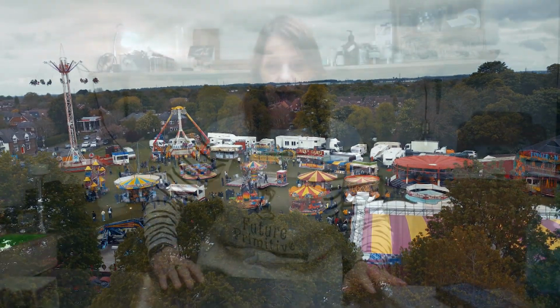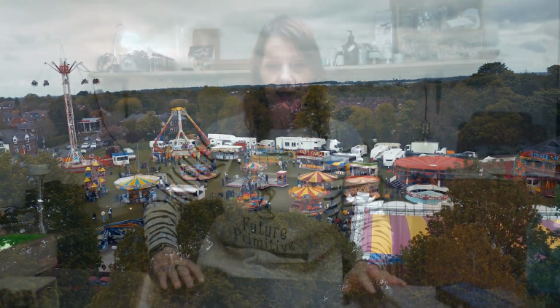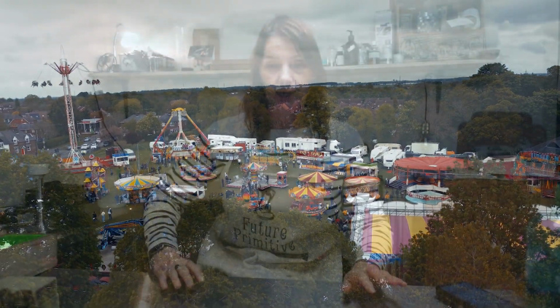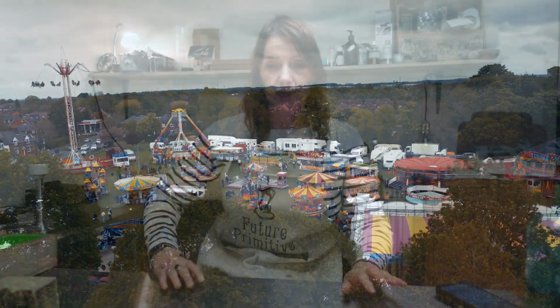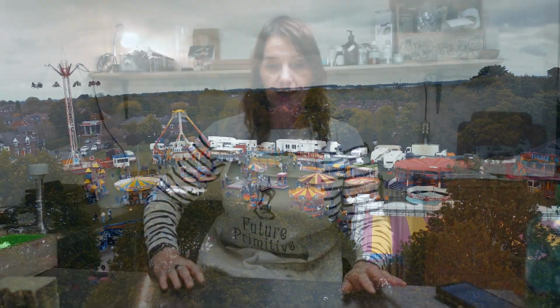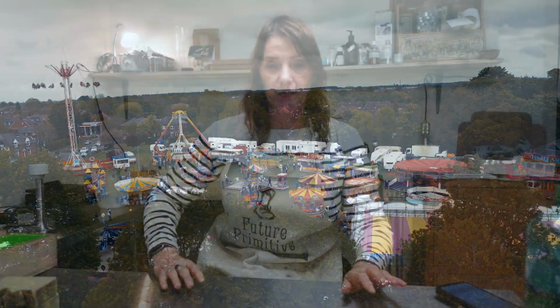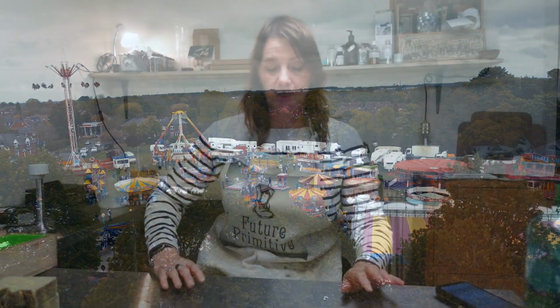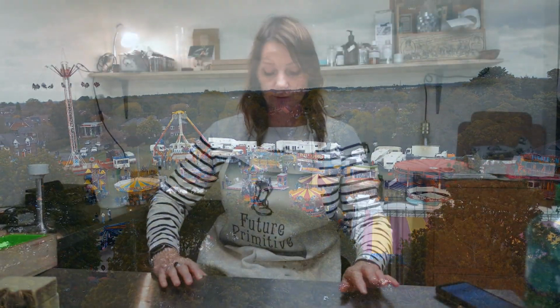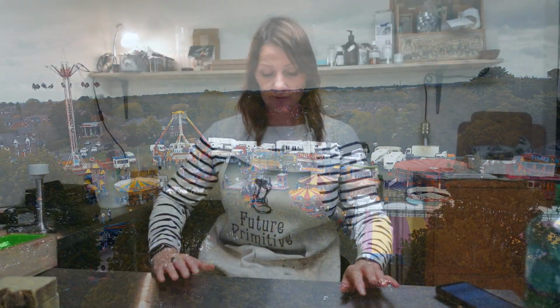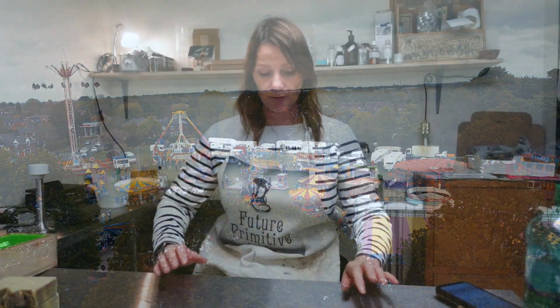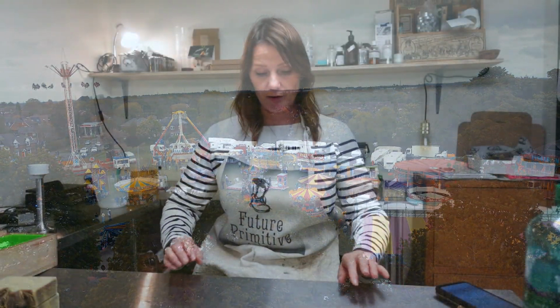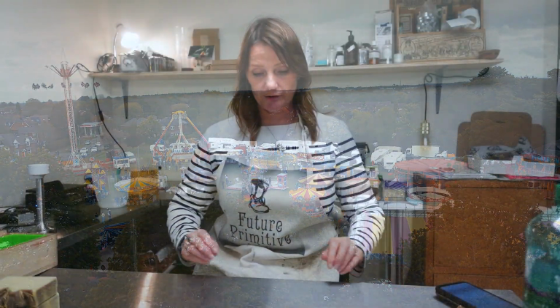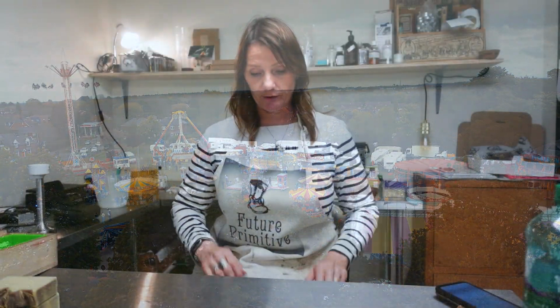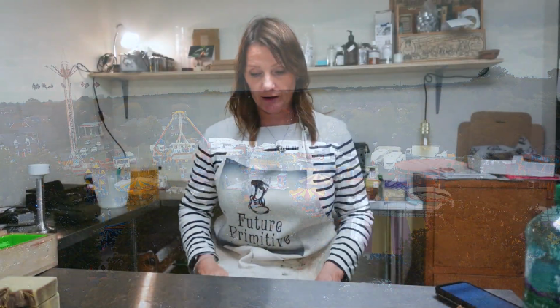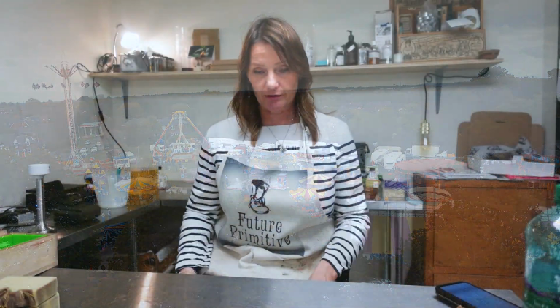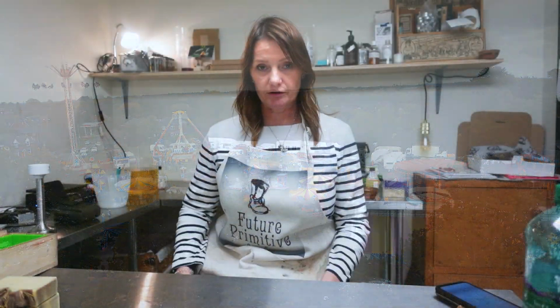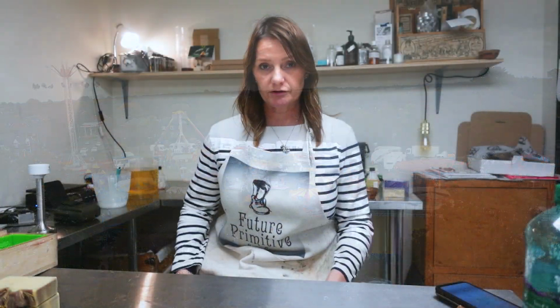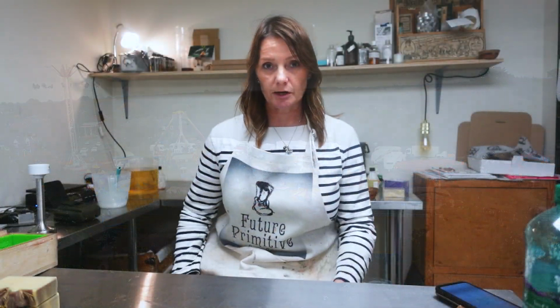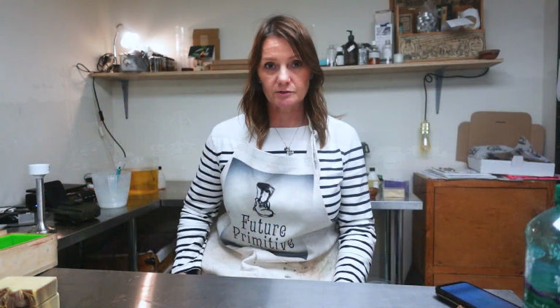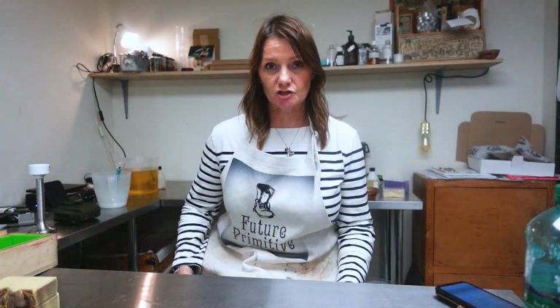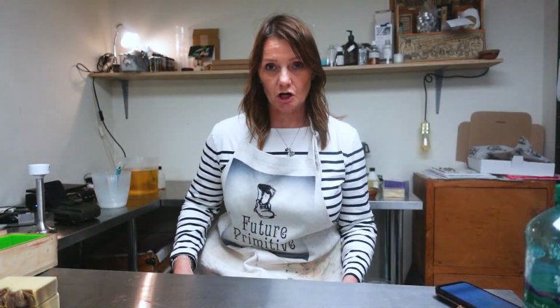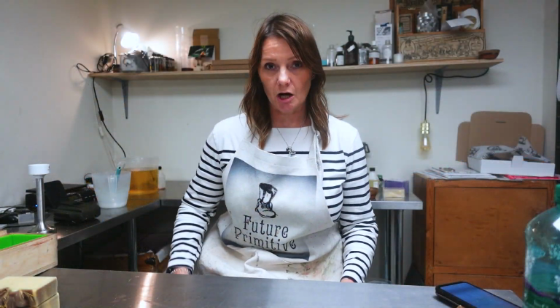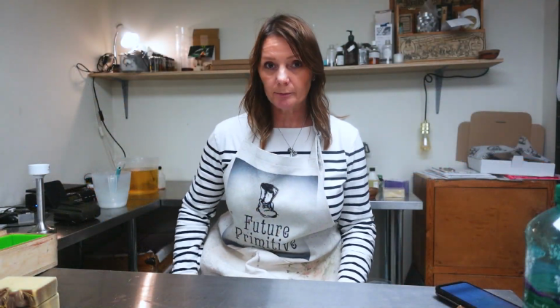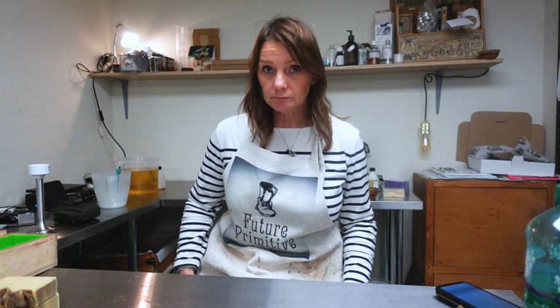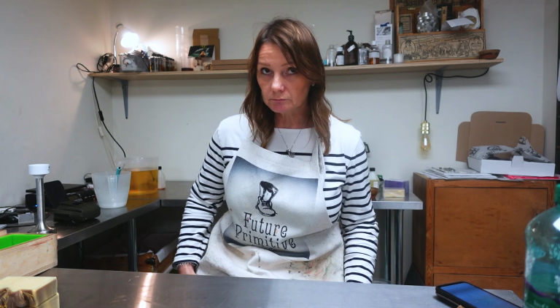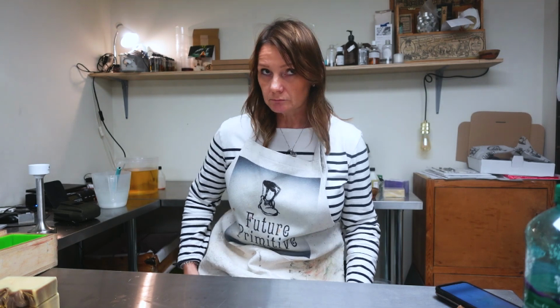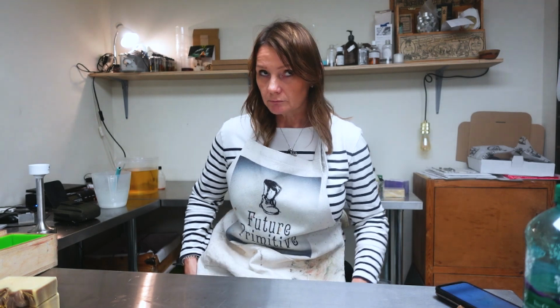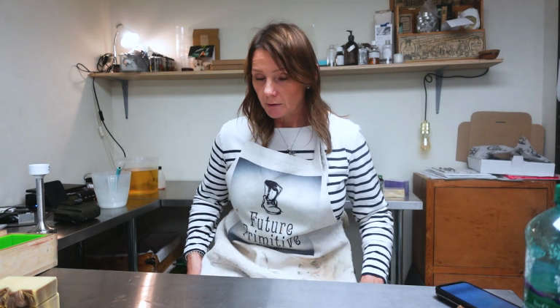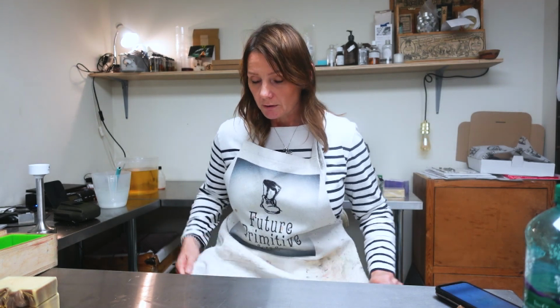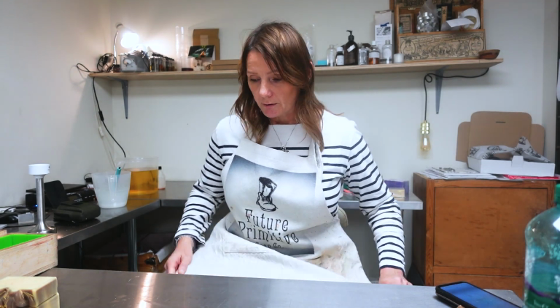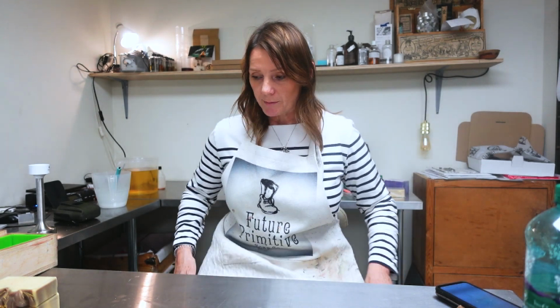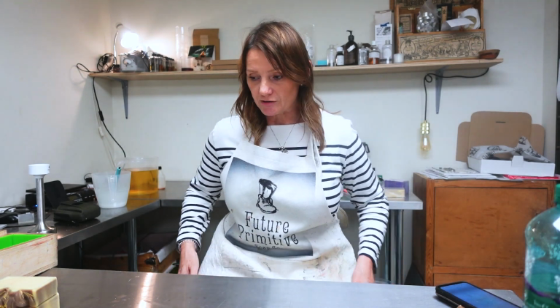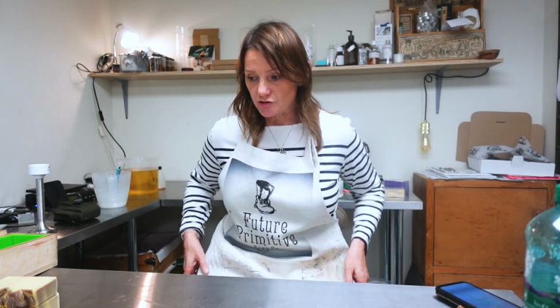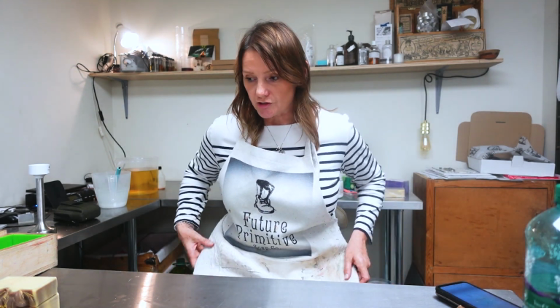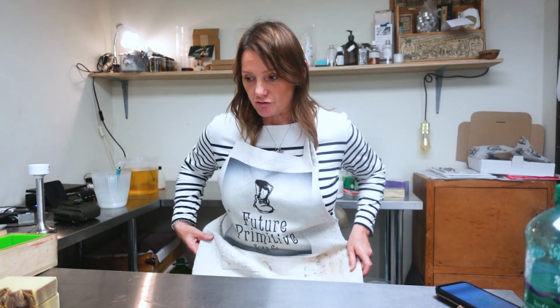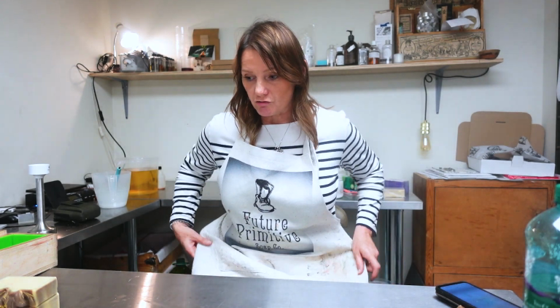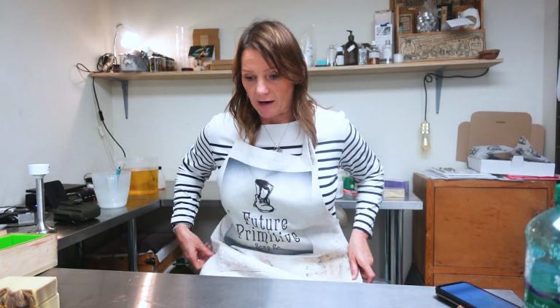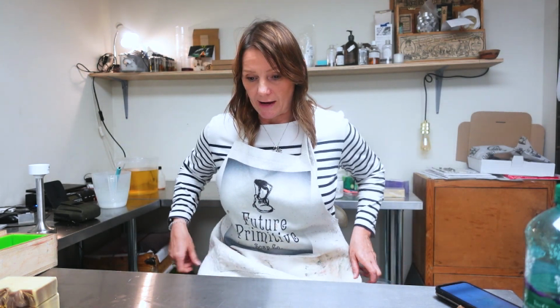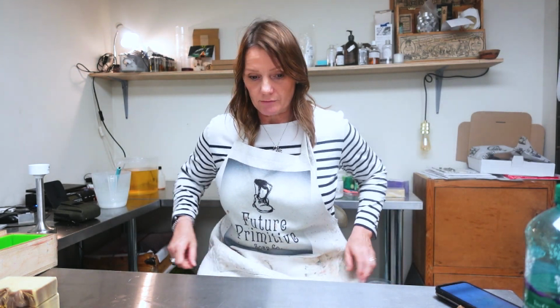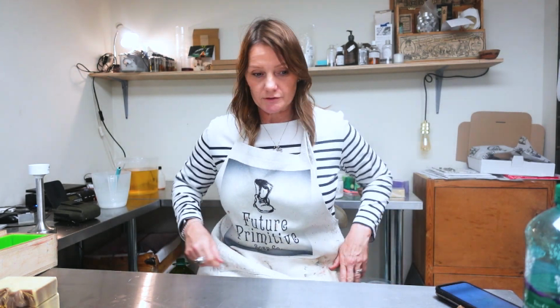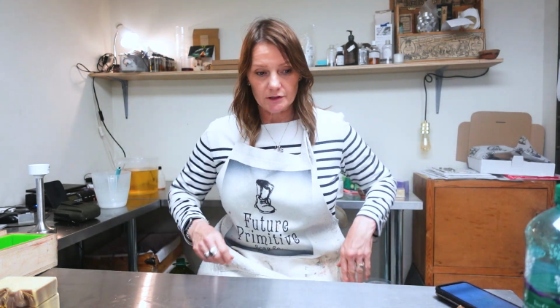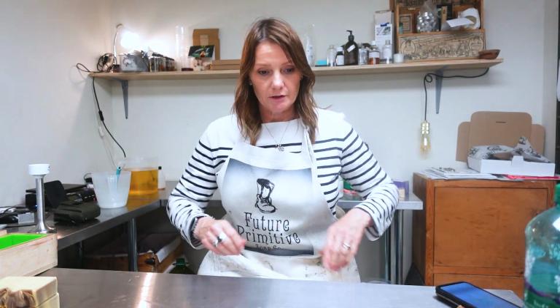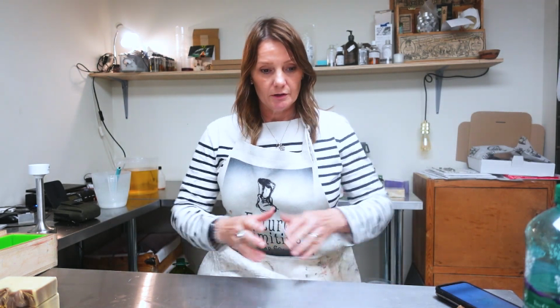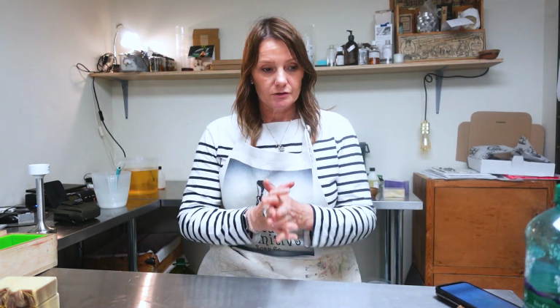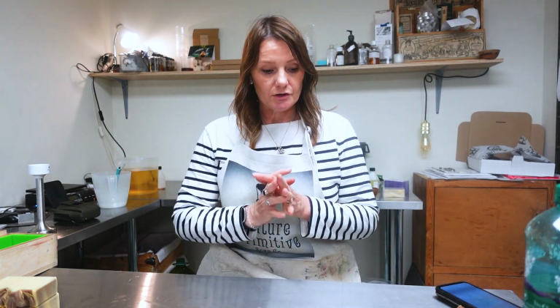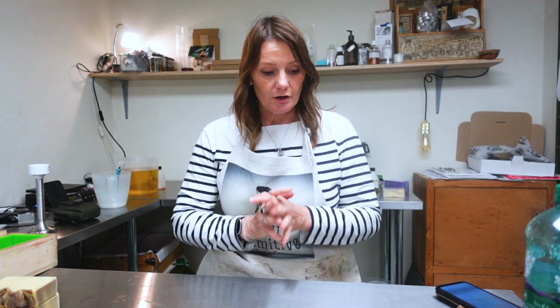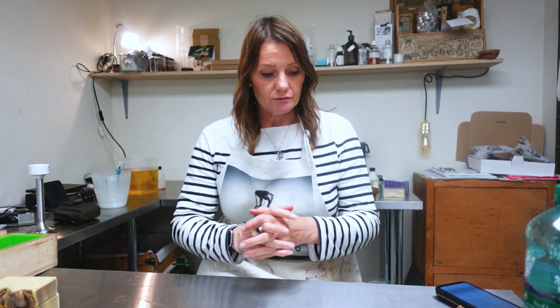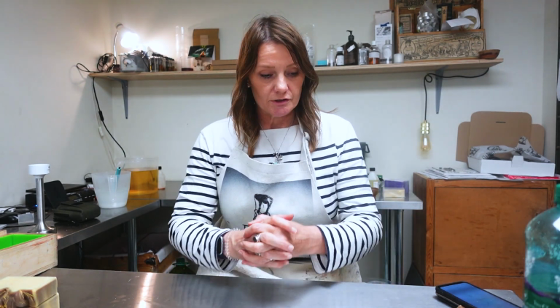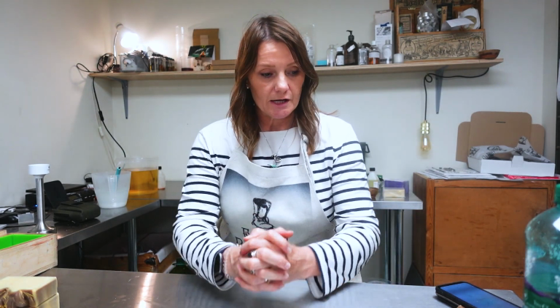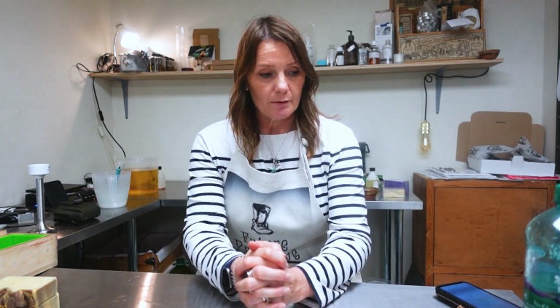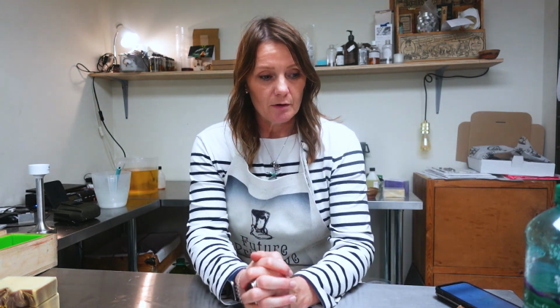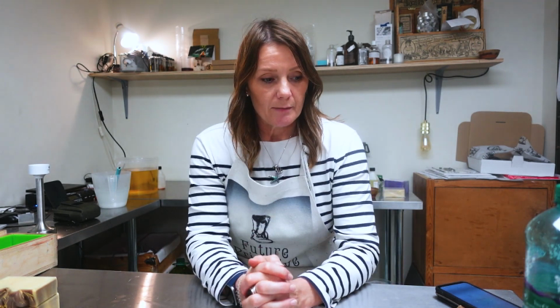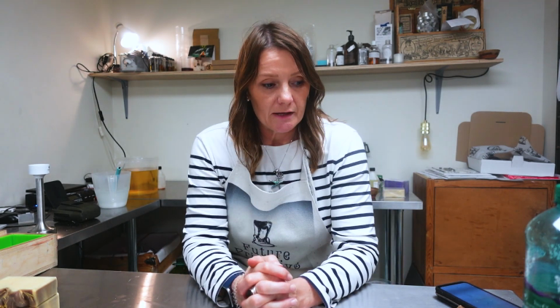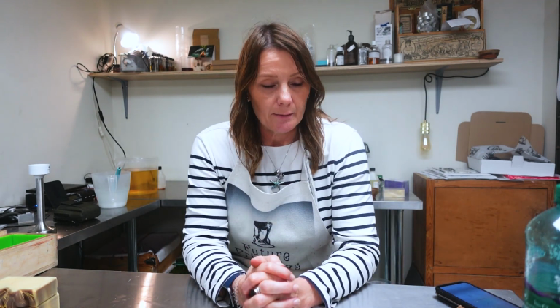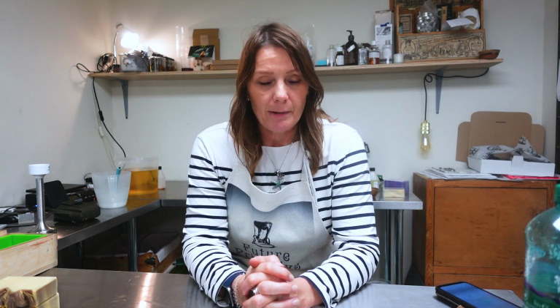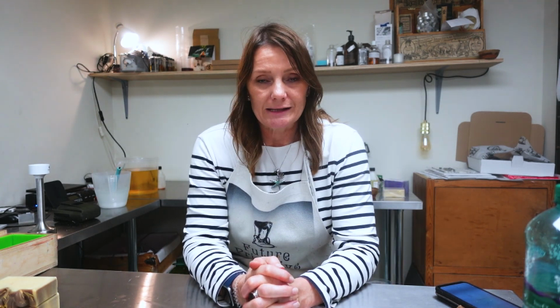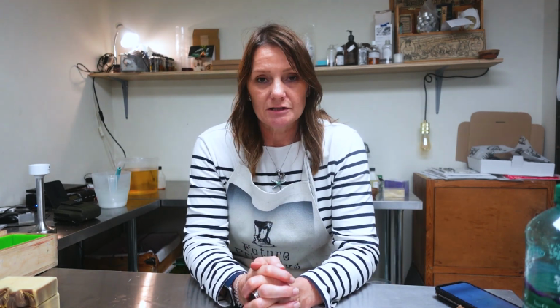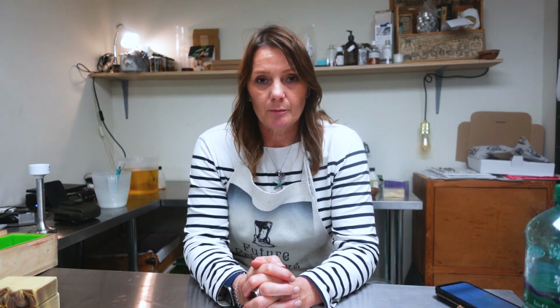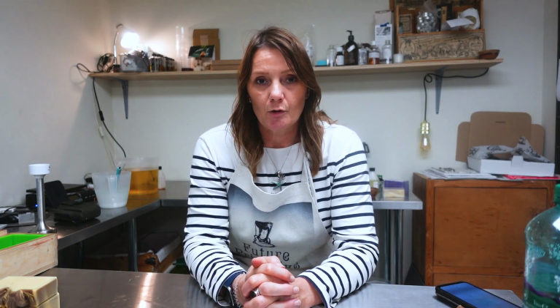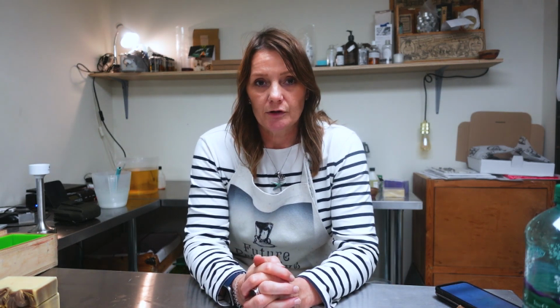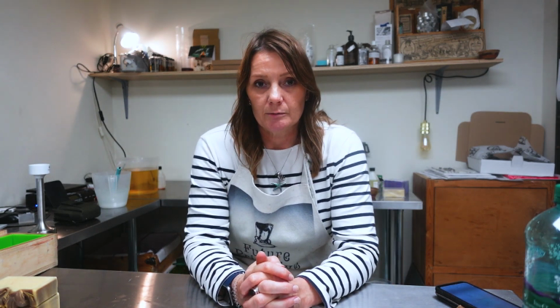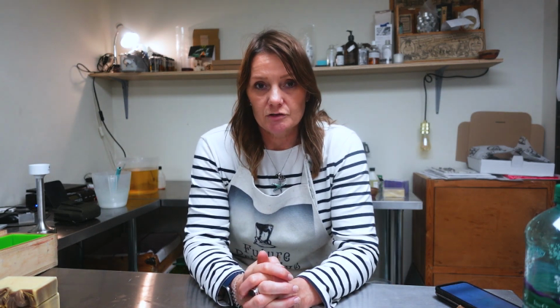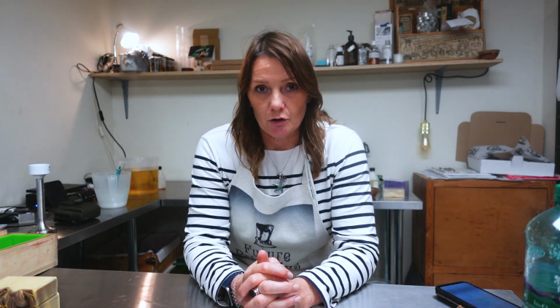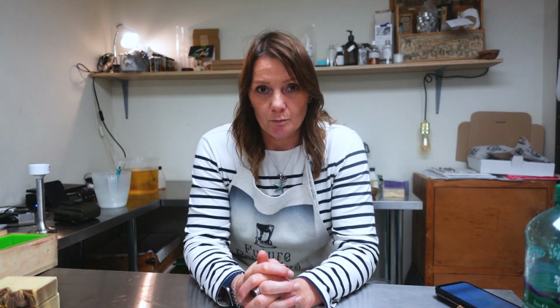Hello everyone, okay third time's a charm - the battery just ran out - so today we're making Pandemonium soap.